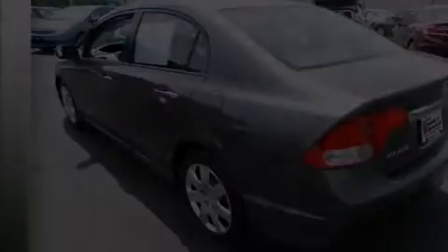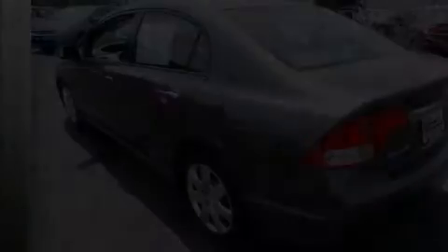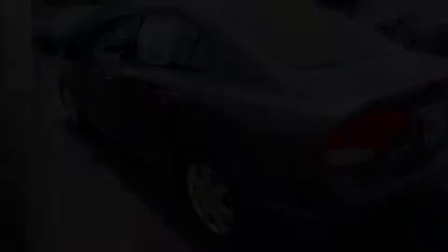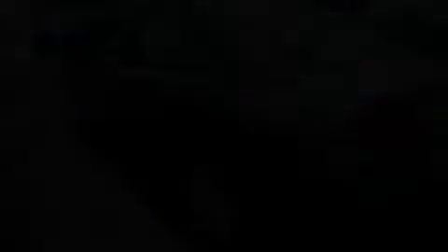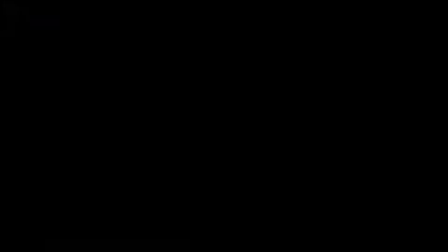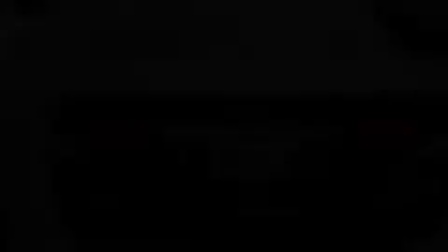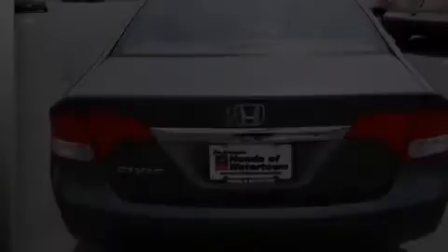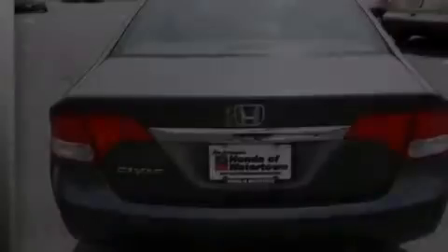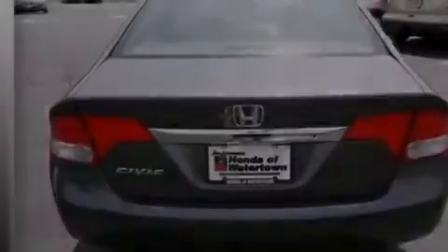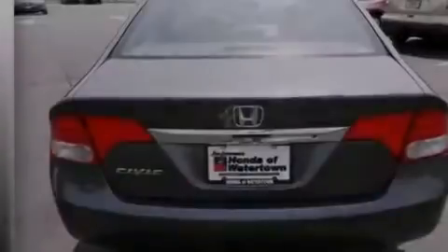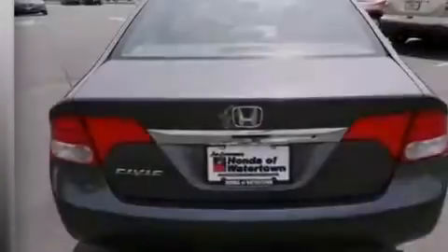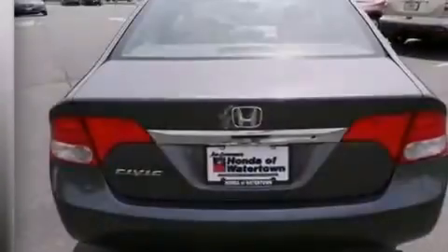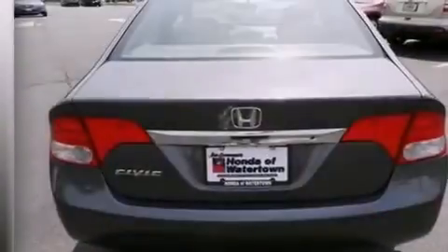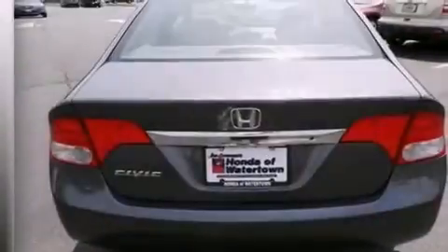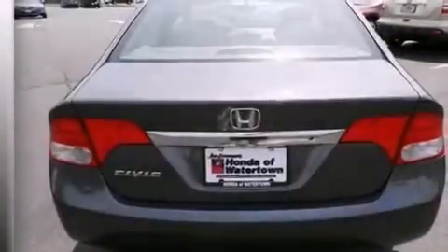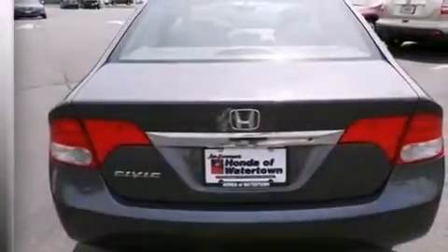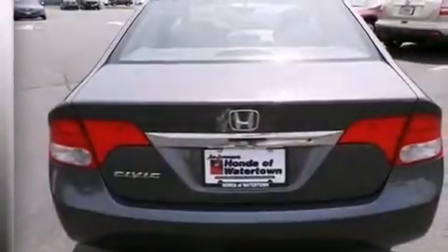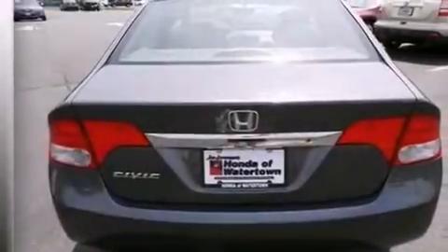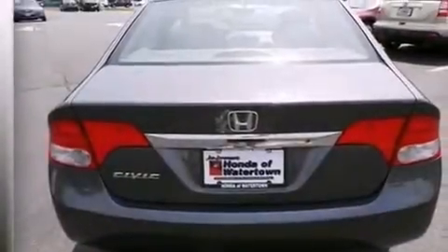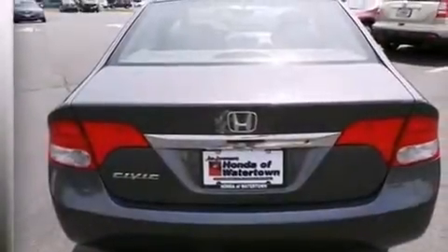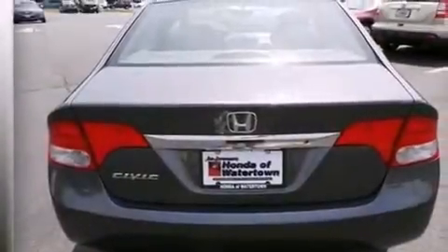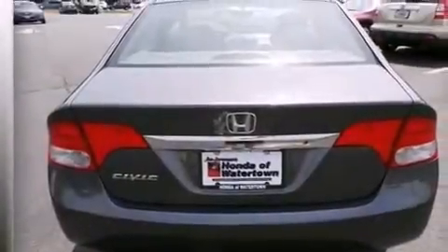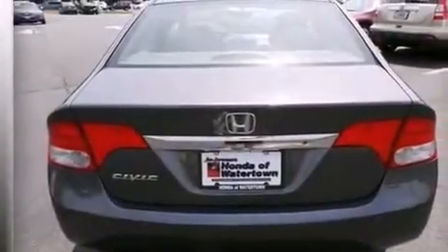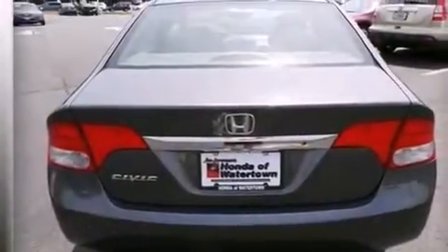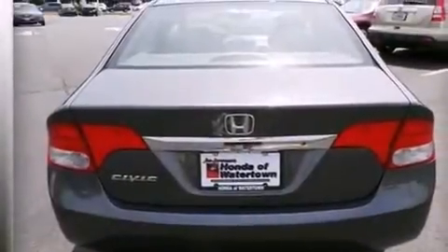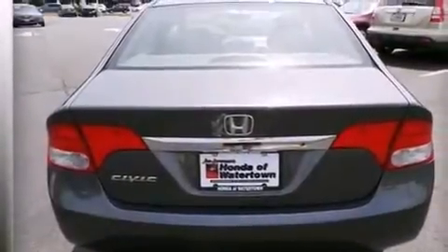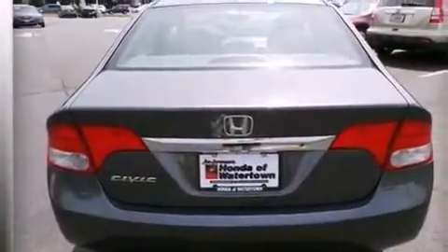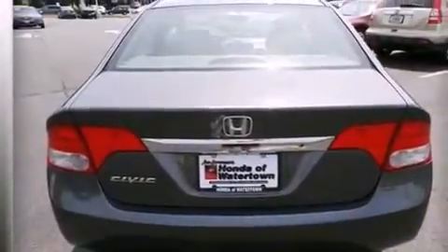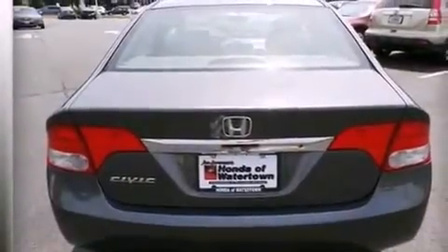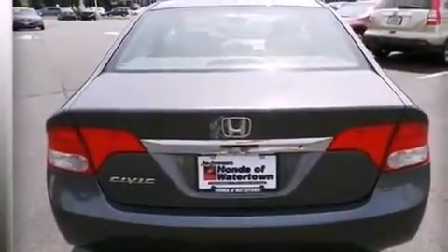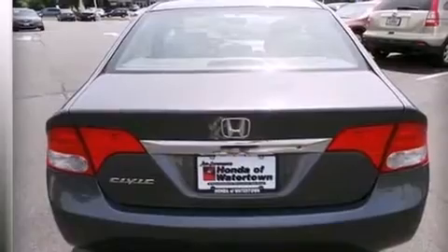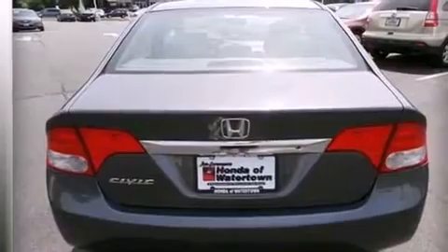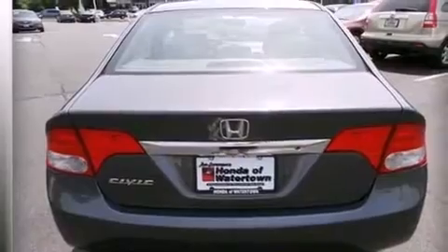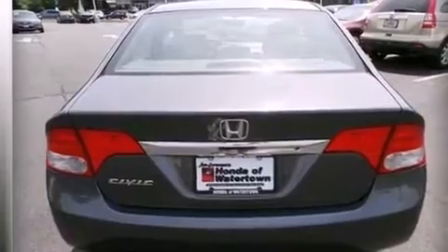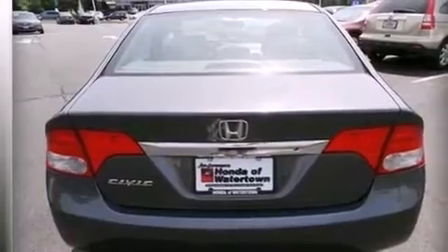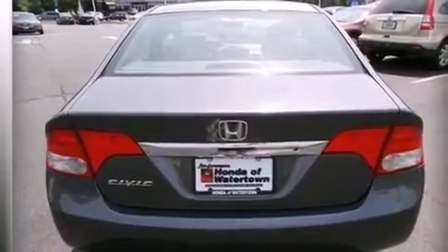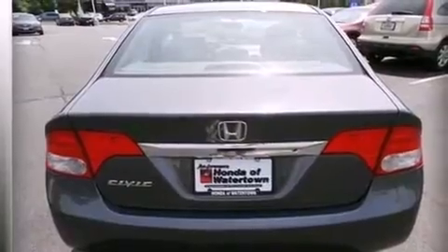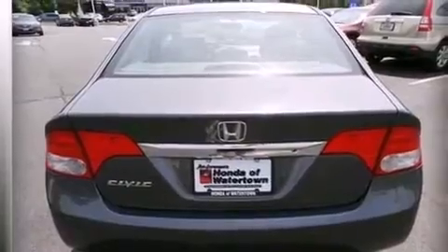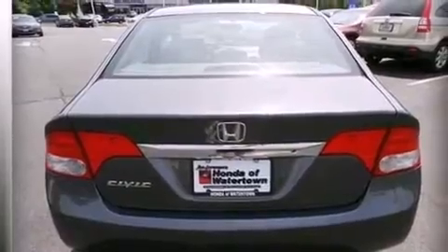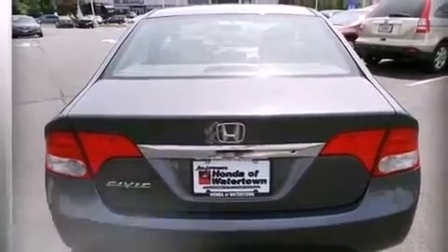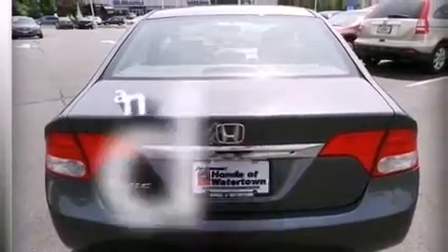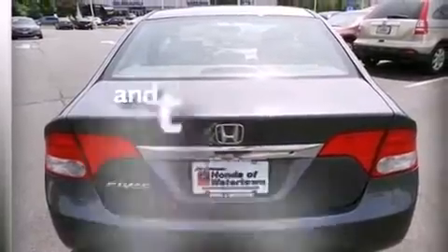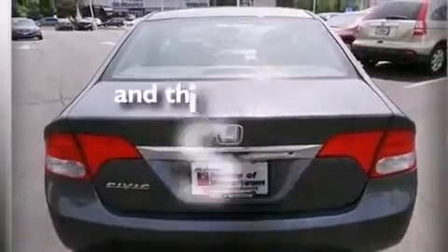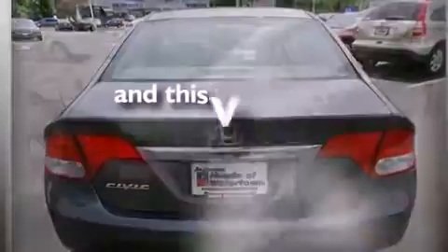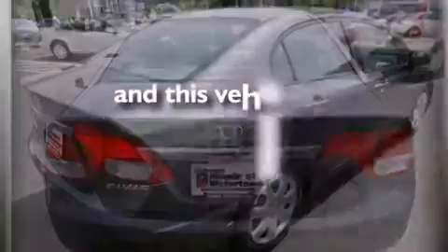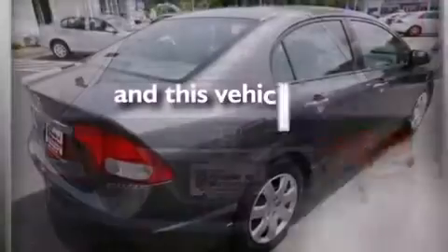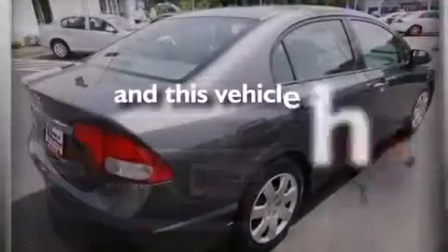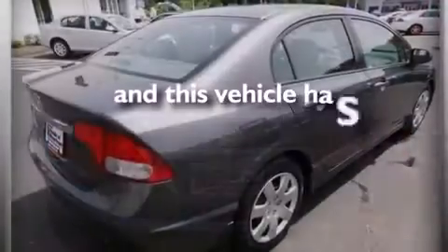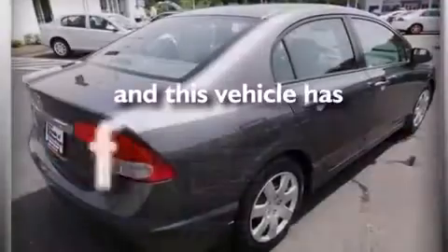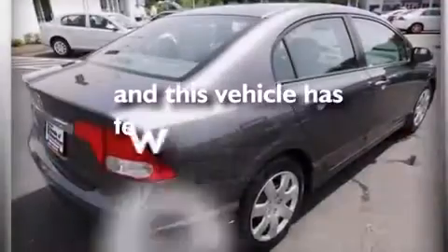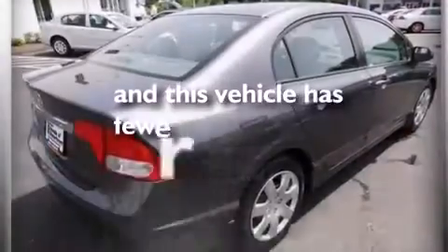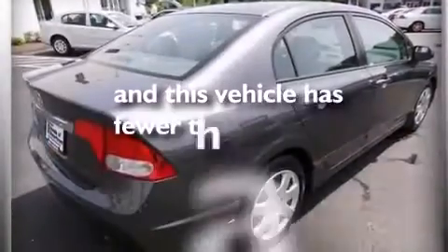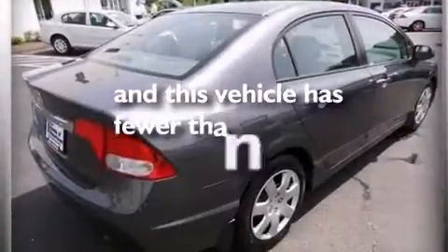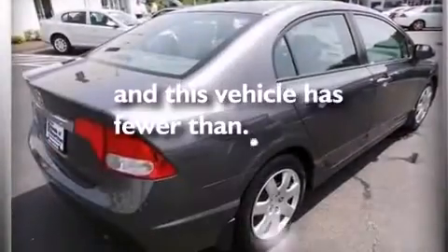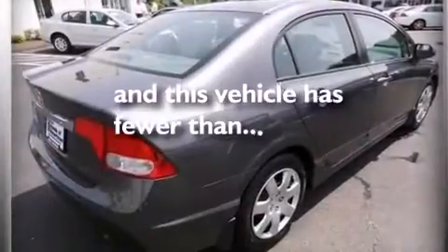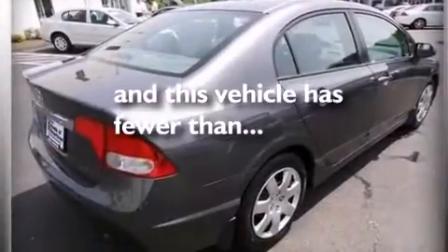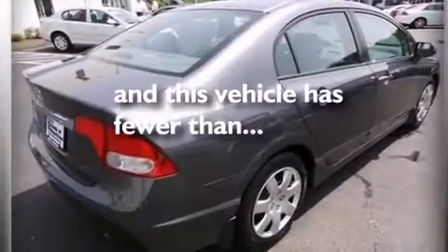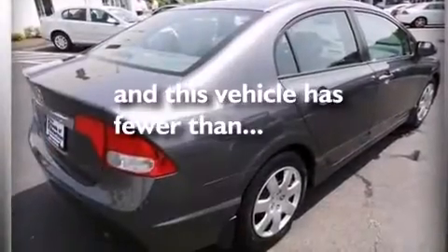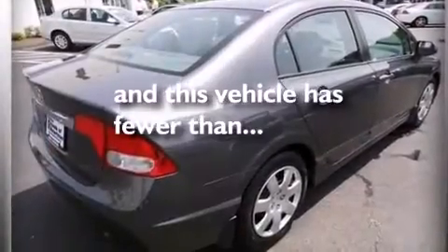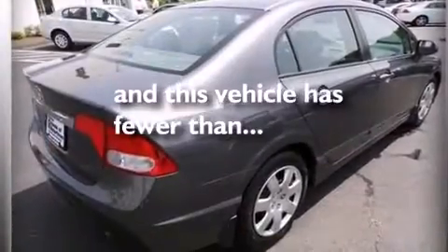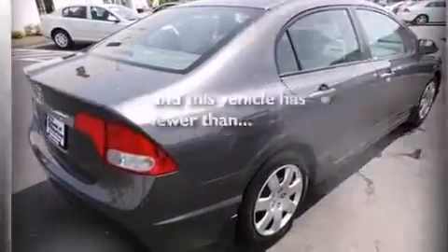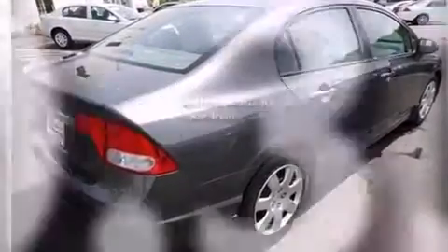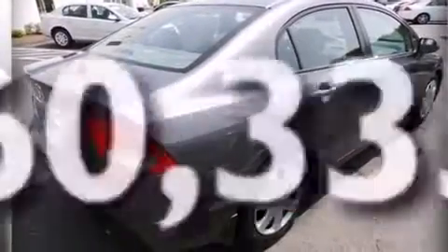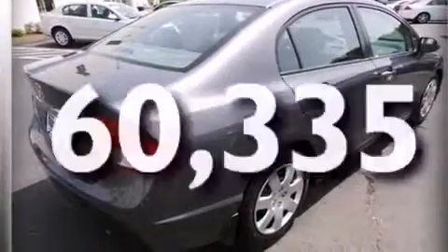Full power accessories, a keyless entry system, and this vehicle has less than 61,000 miles.